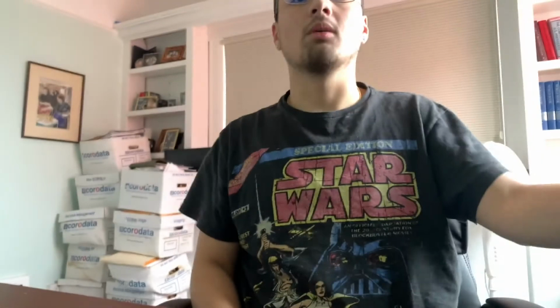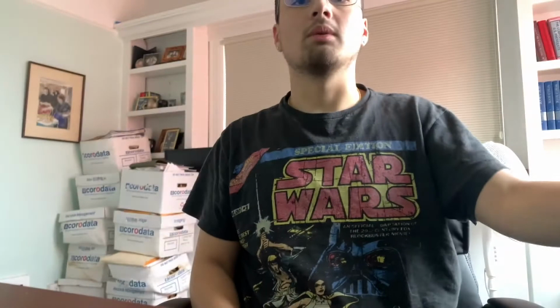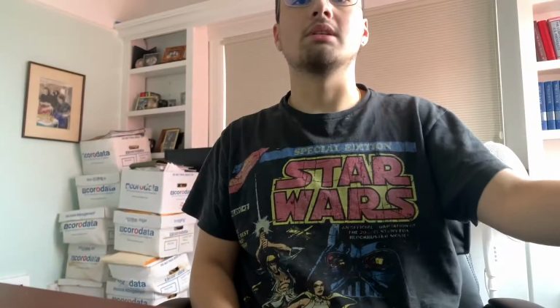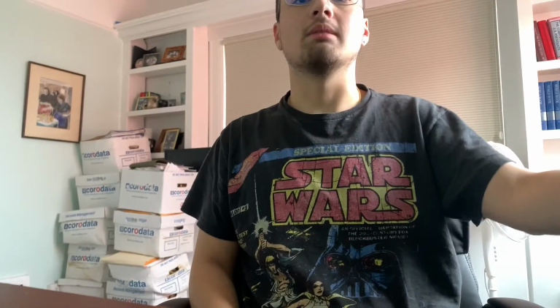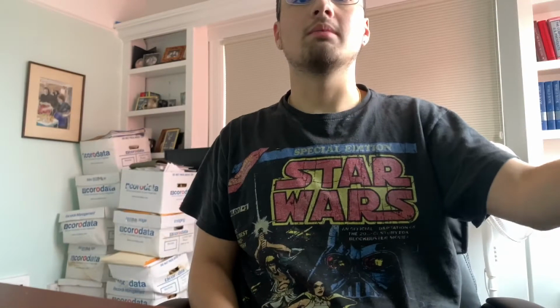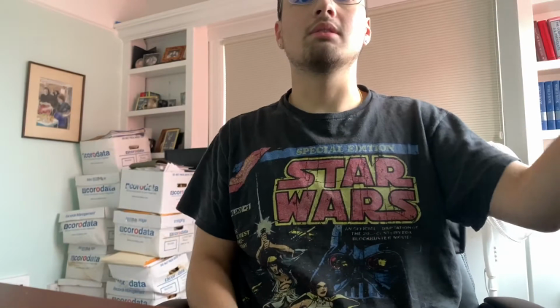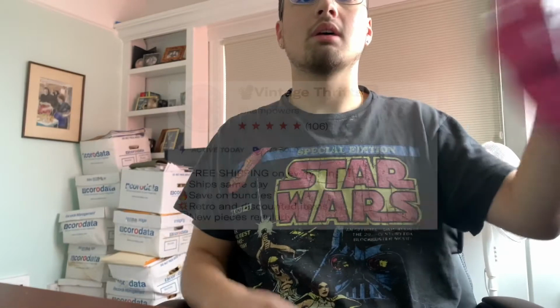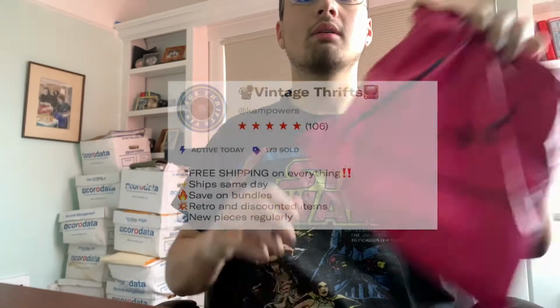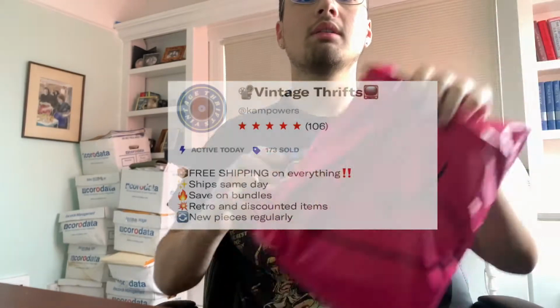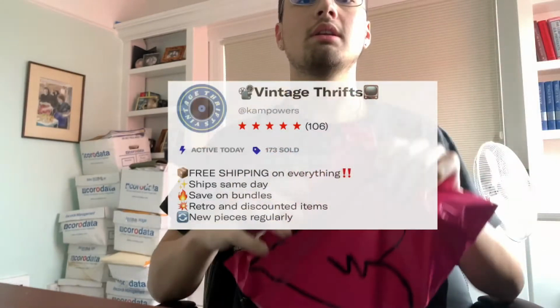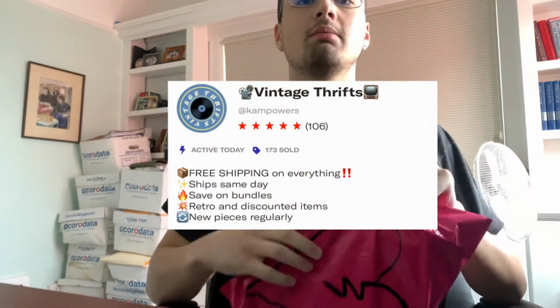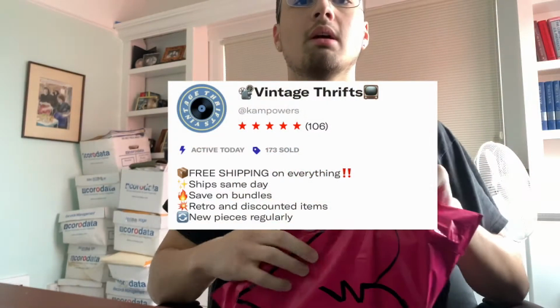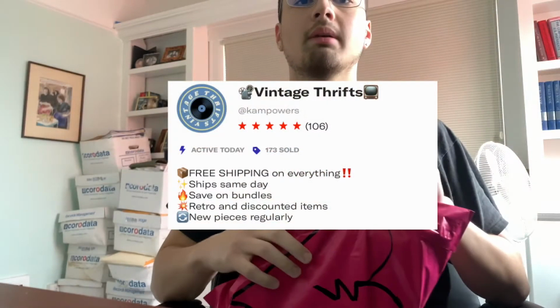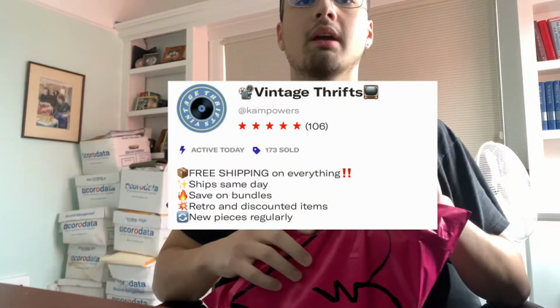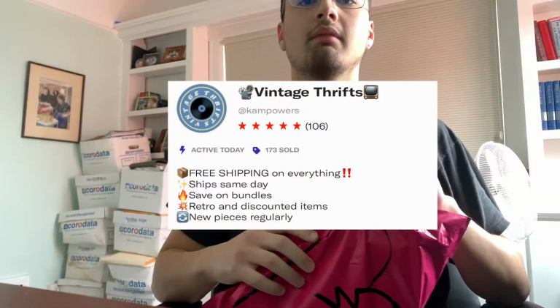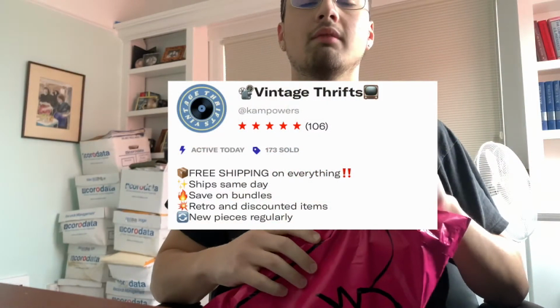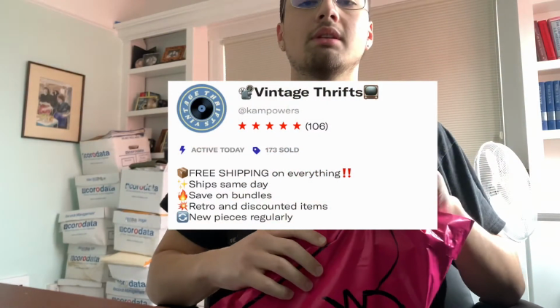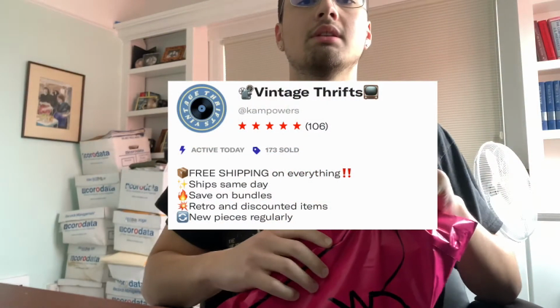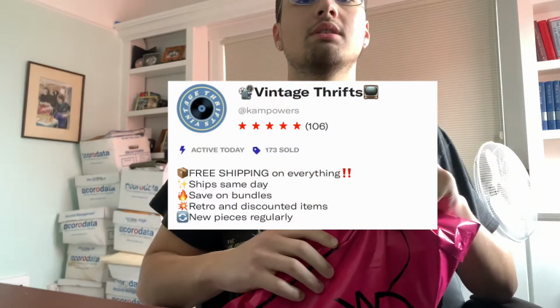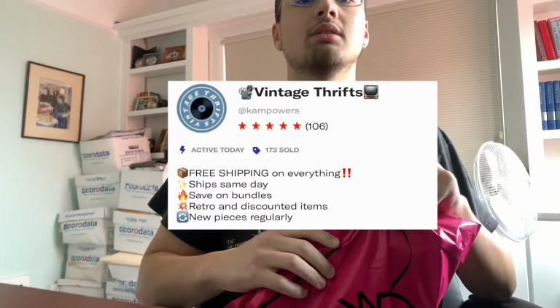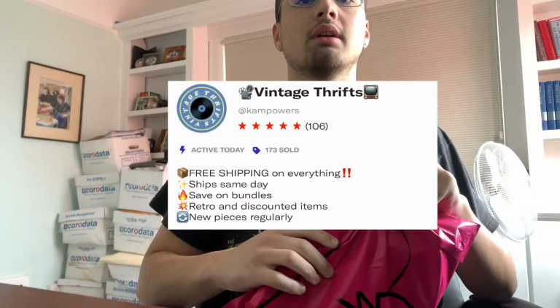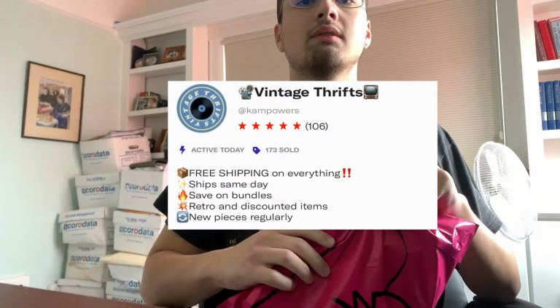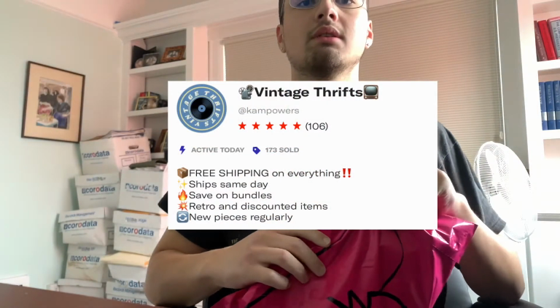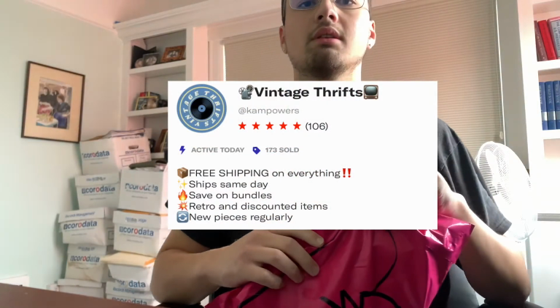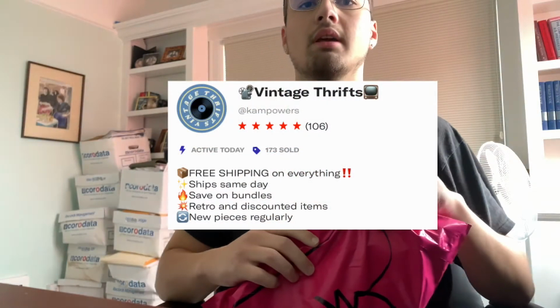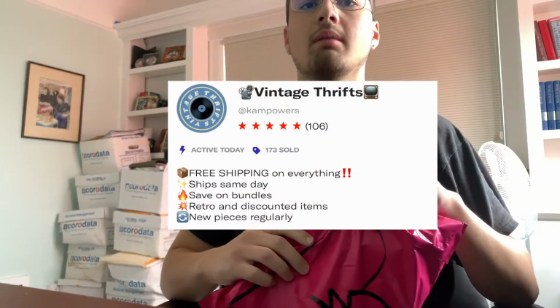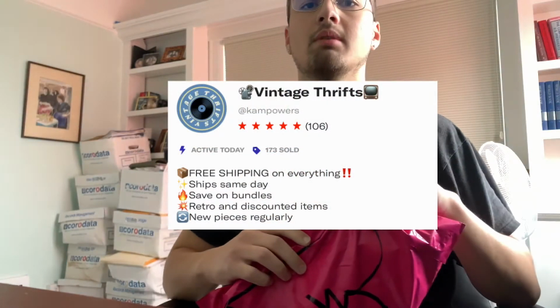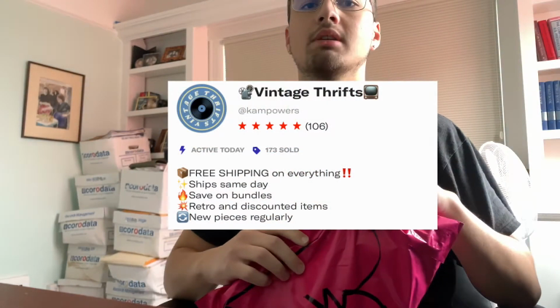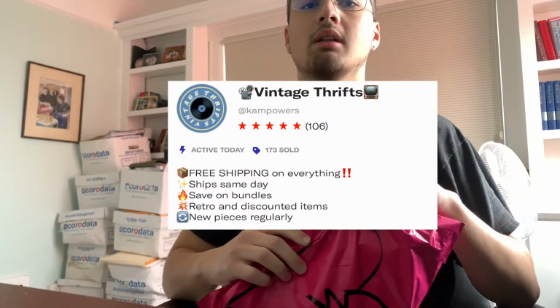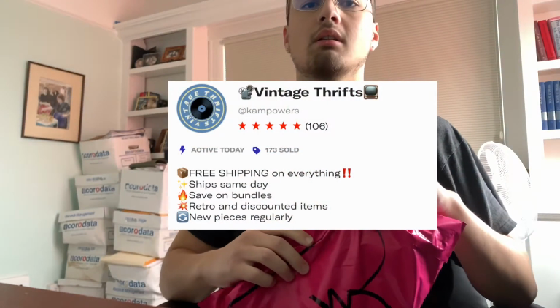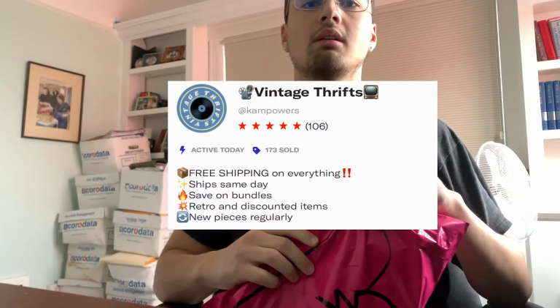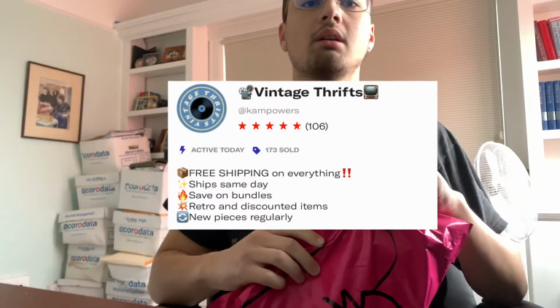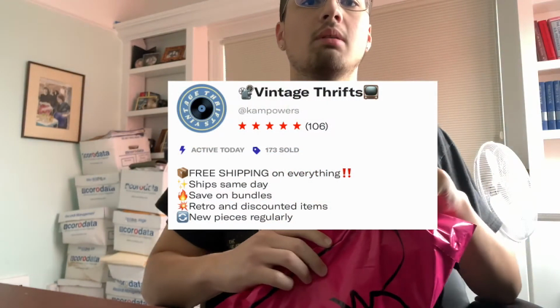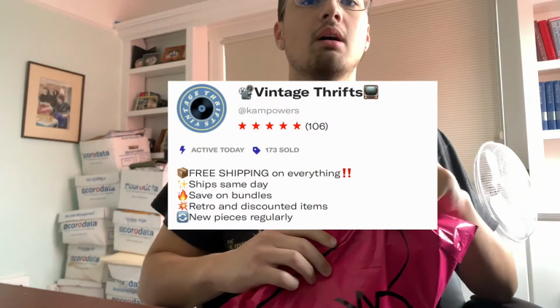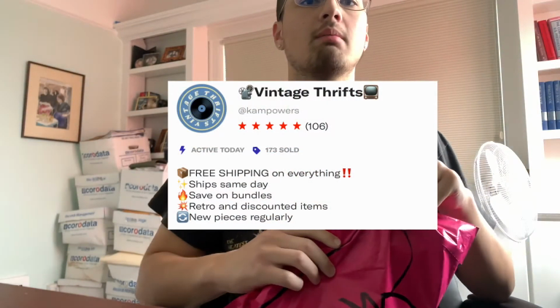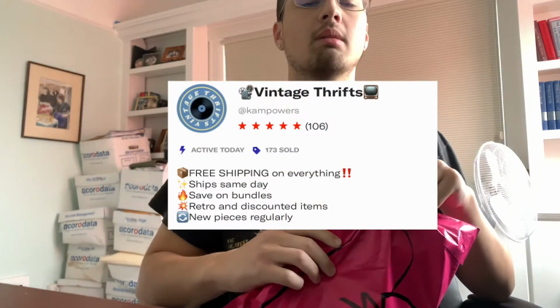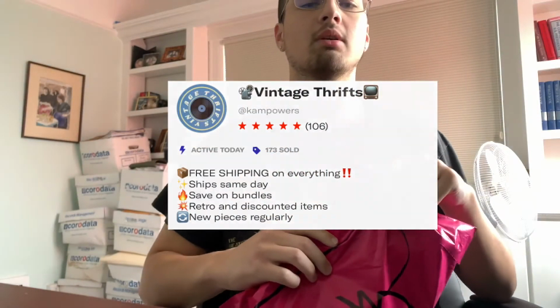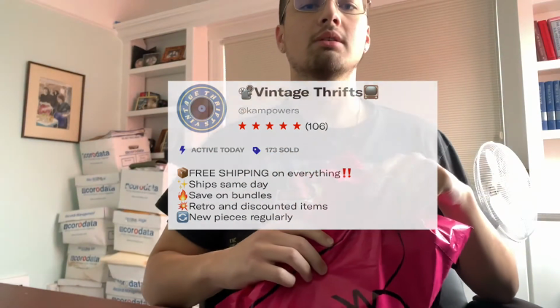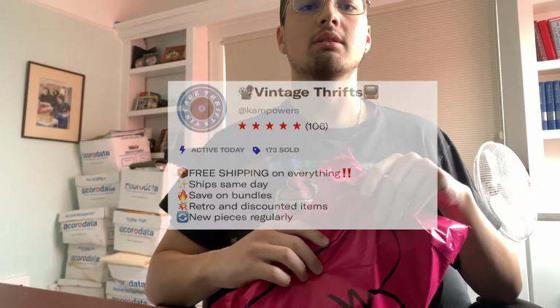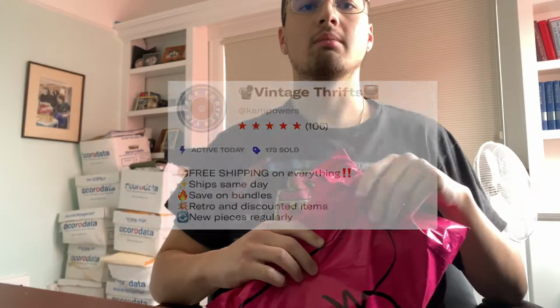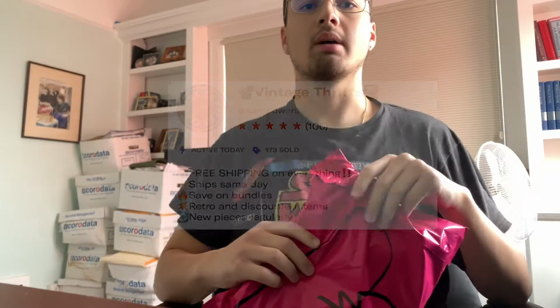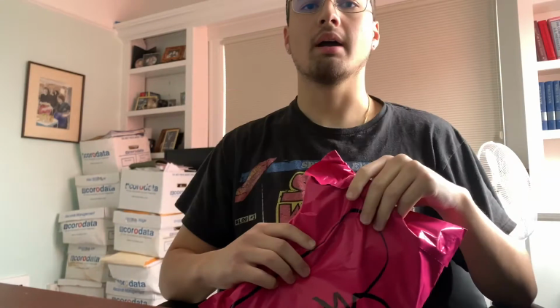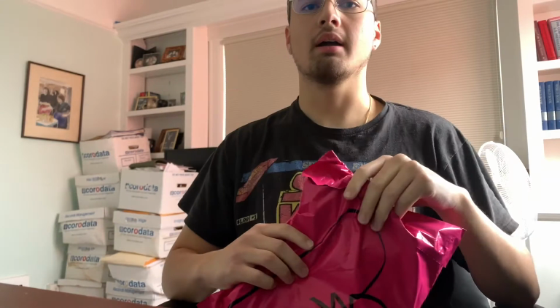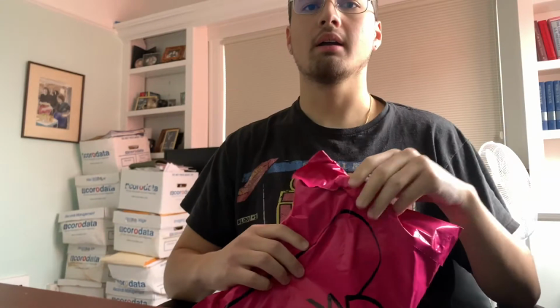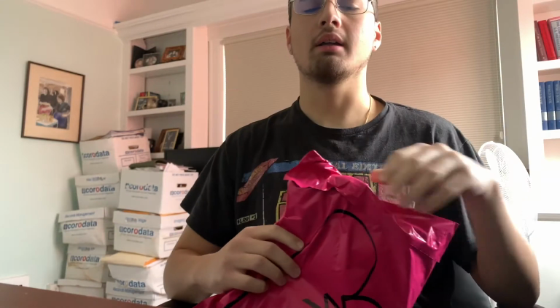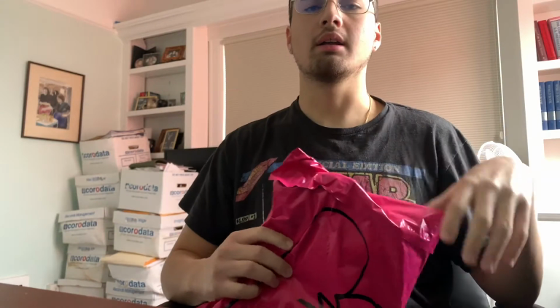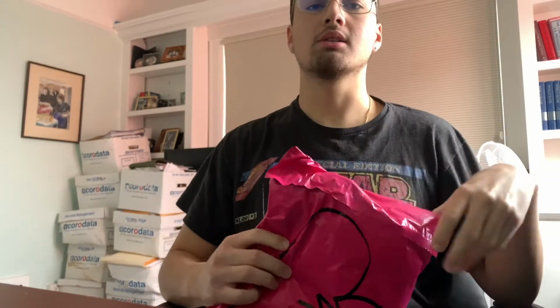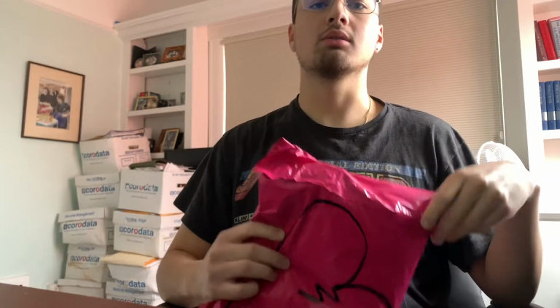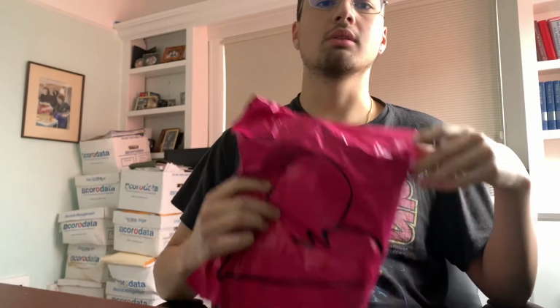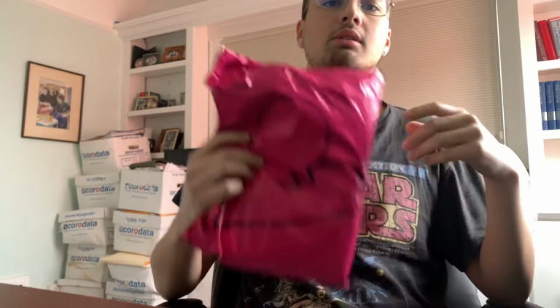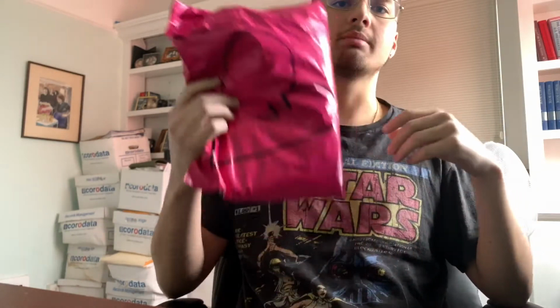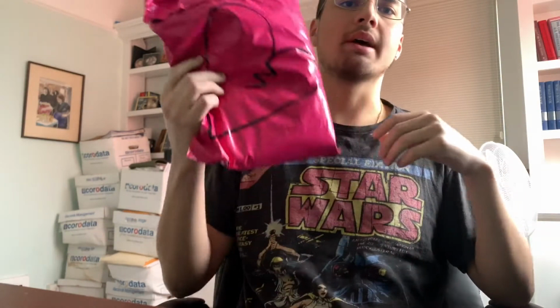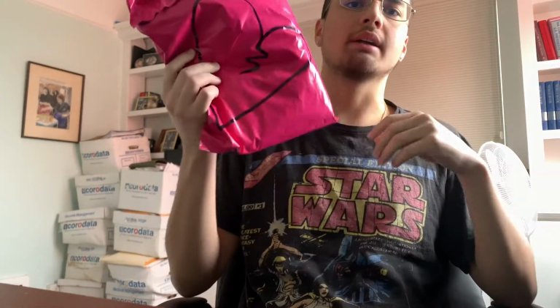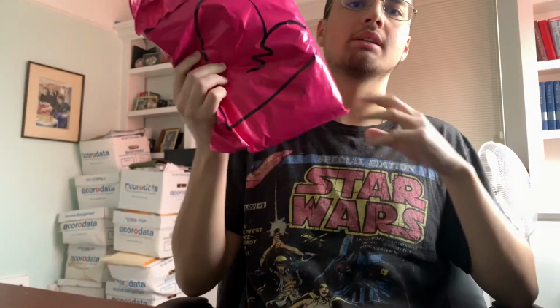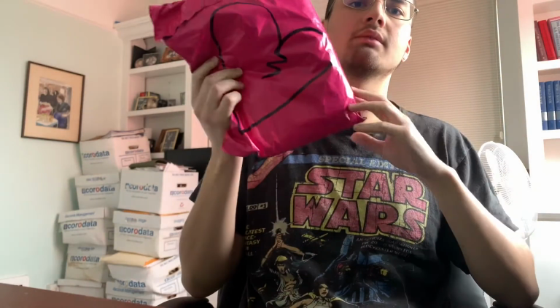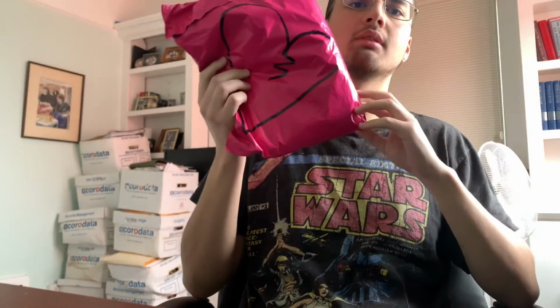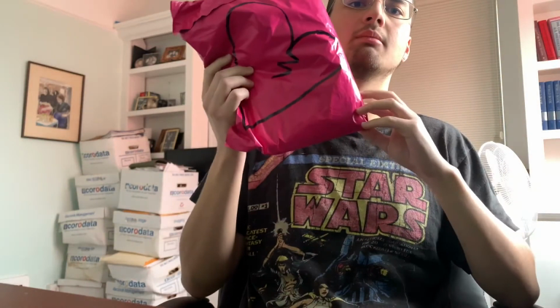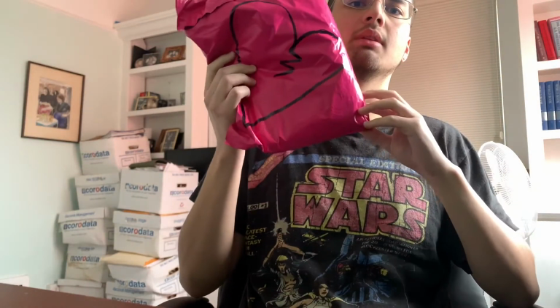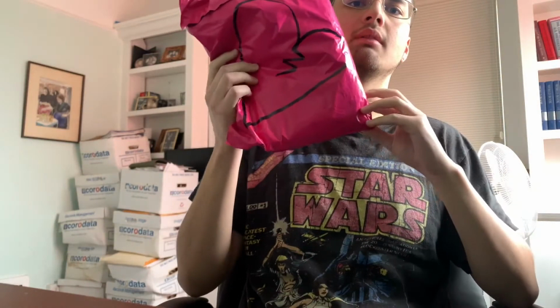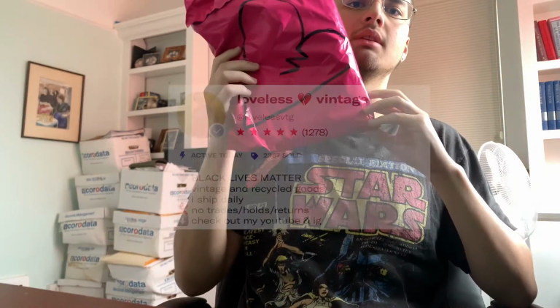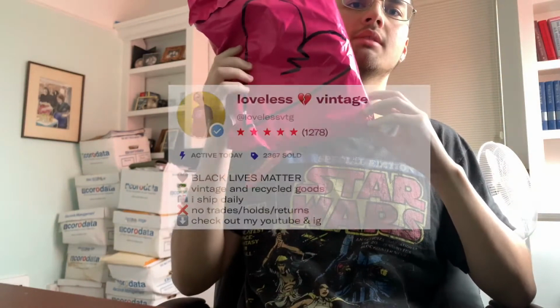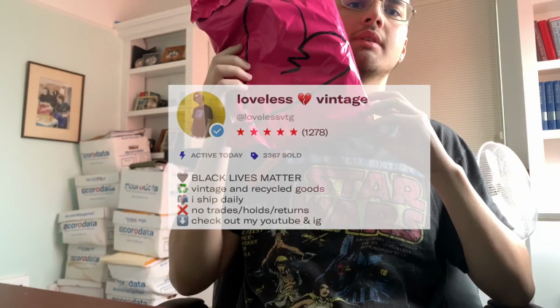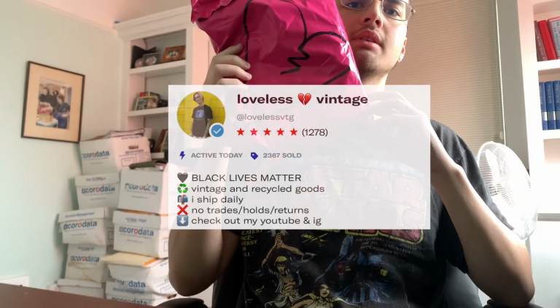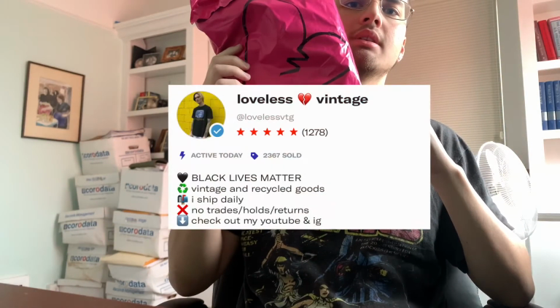What's up? So I run the Depop account Vintage Thrips, and I'm a seller on Depop, but I'm also a buyer, and I just ordered this package from Loveless Vintage.